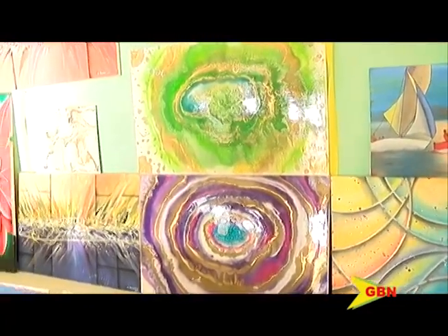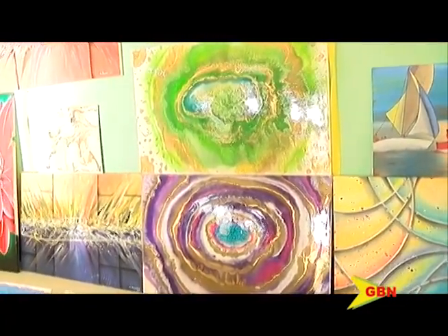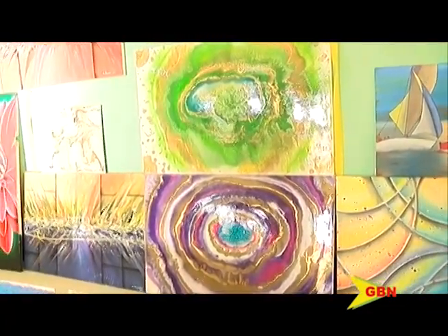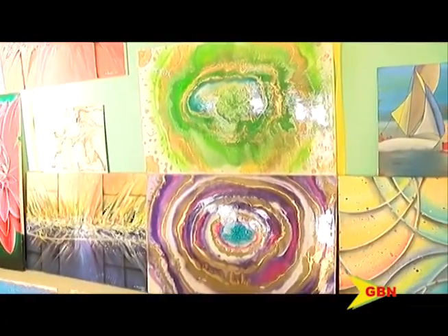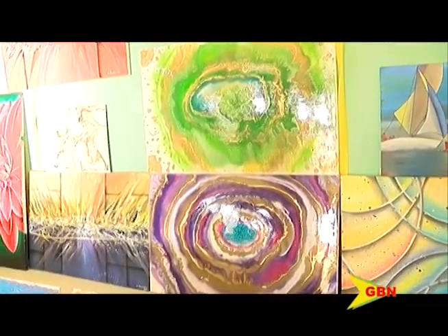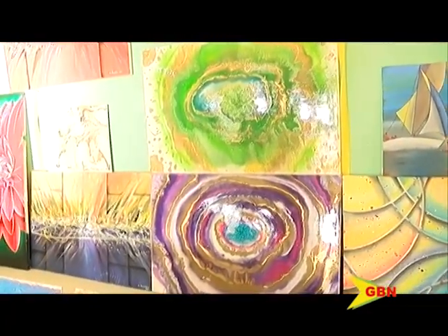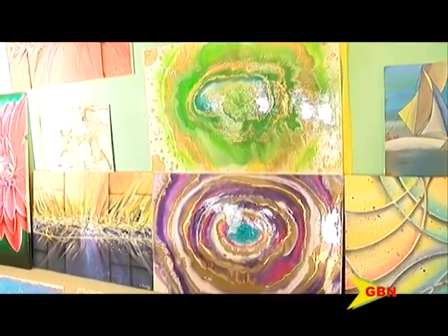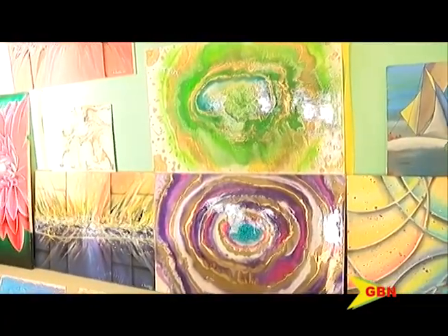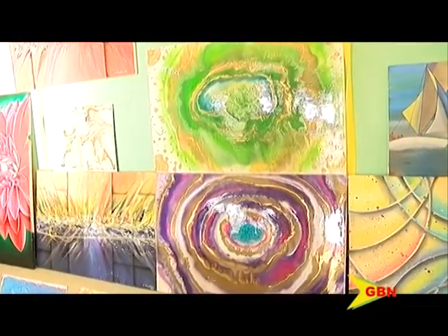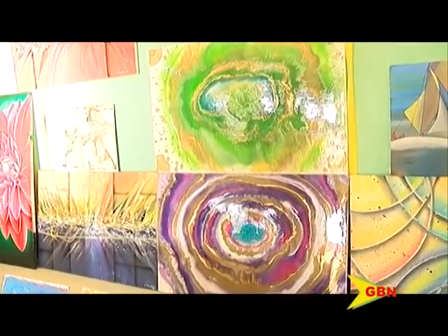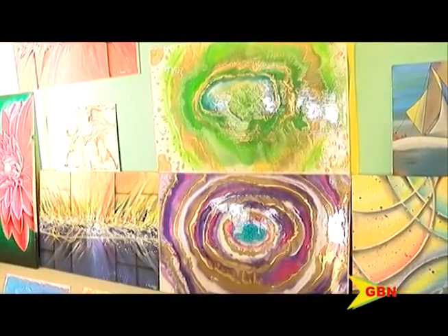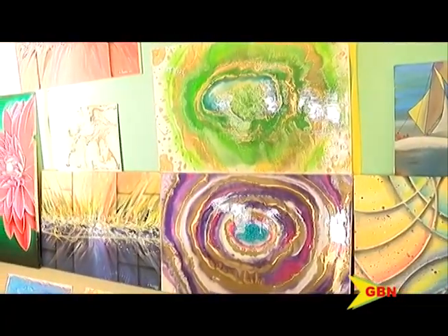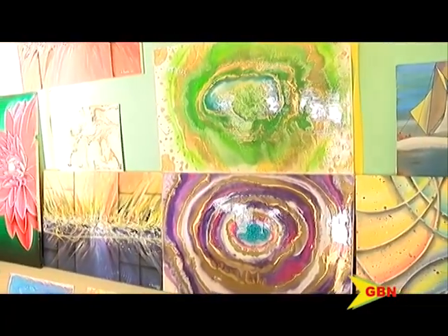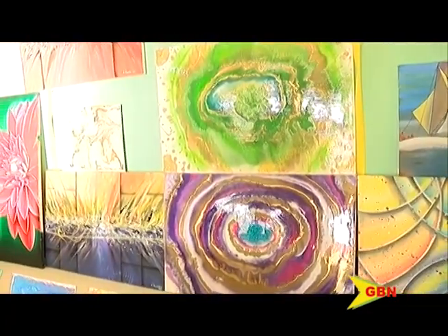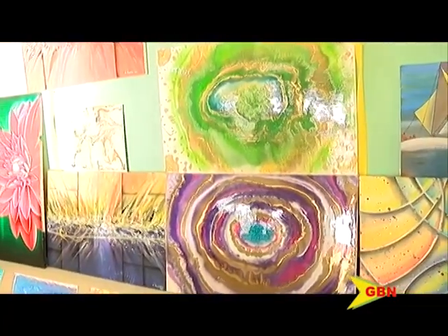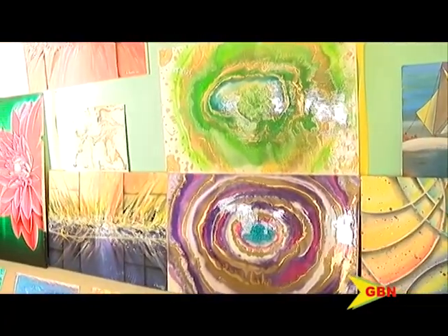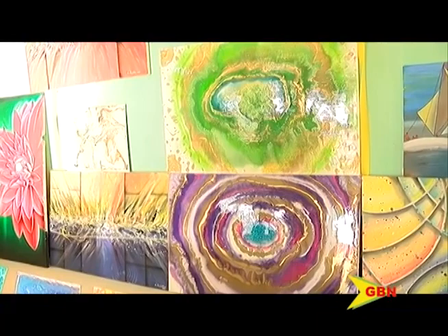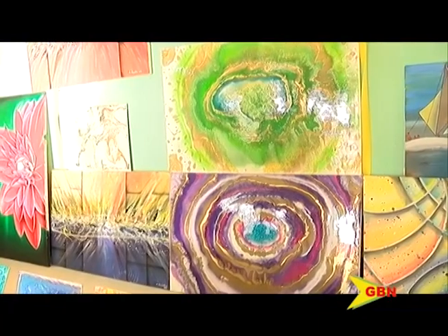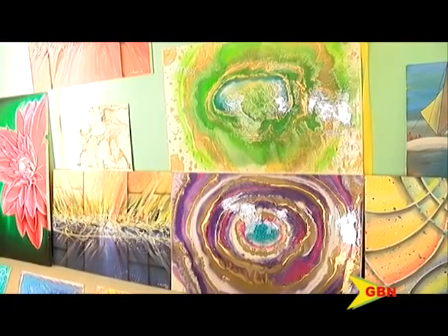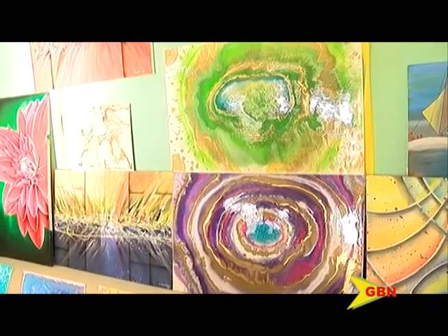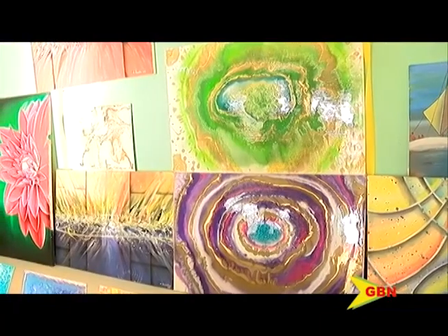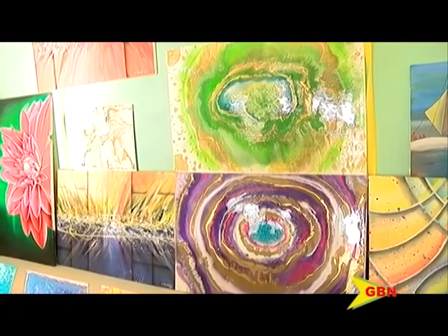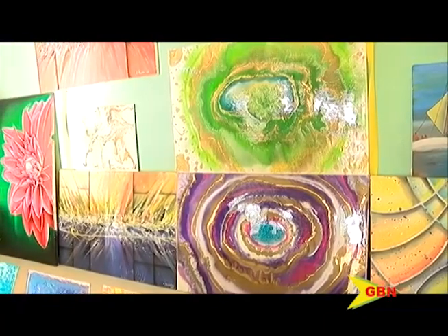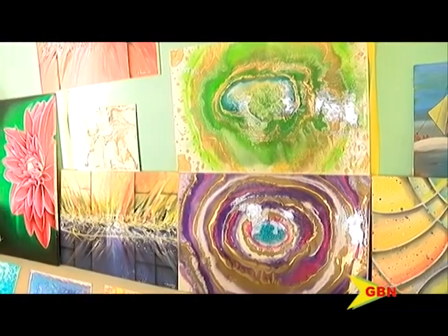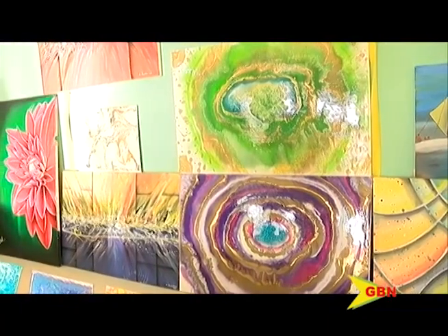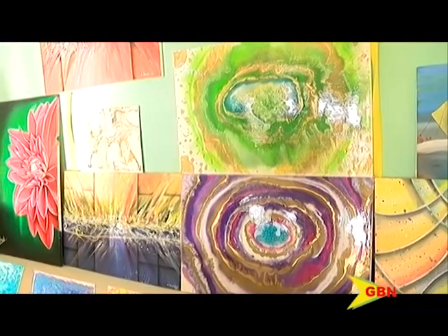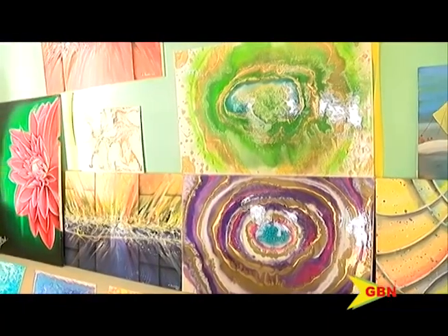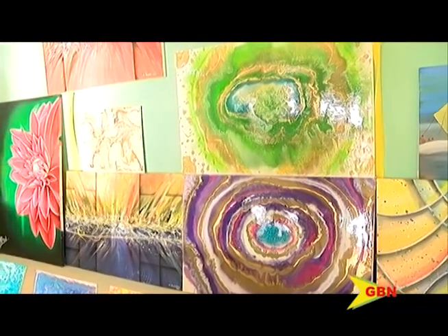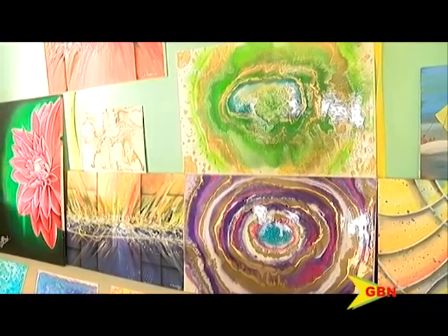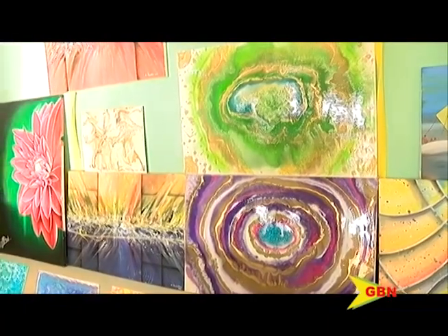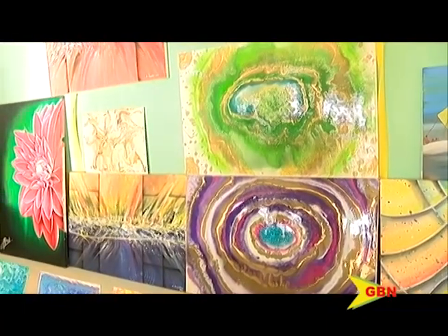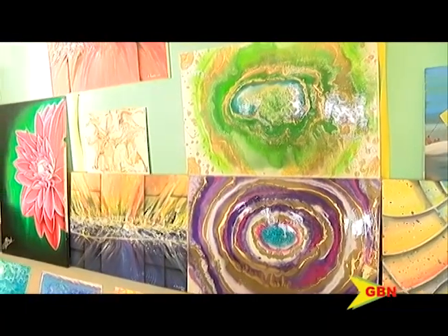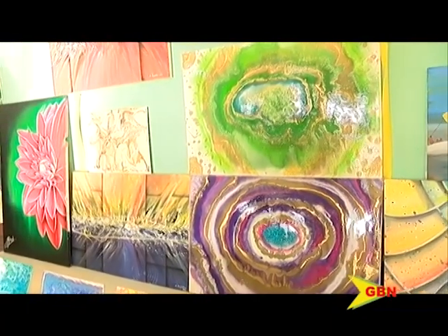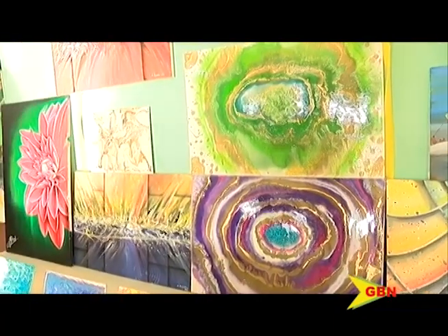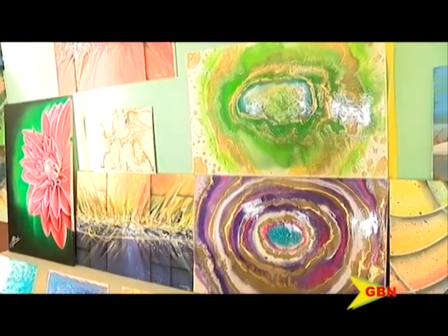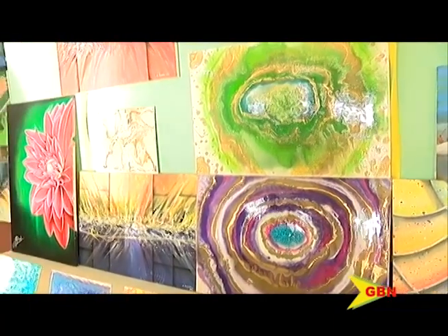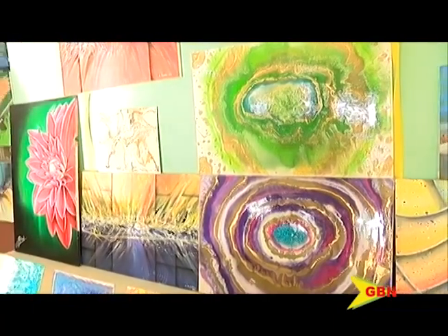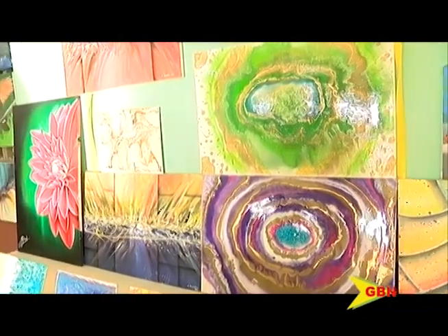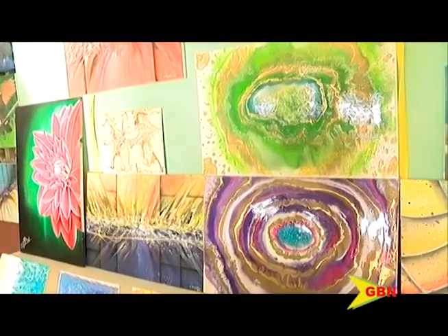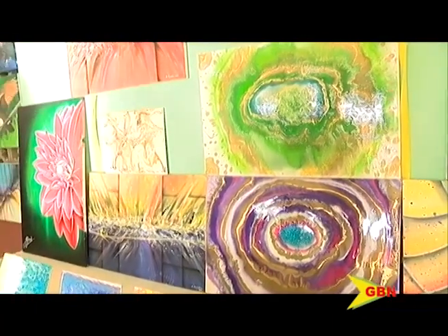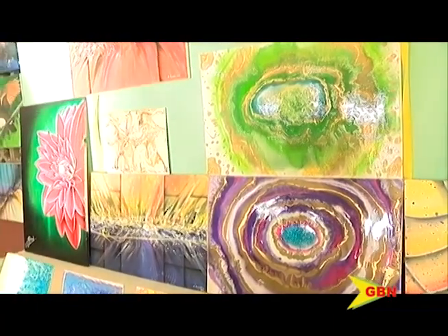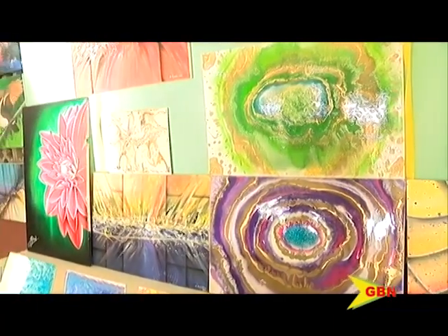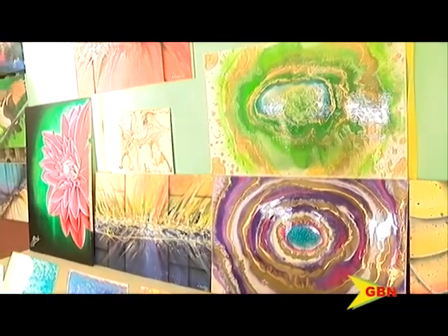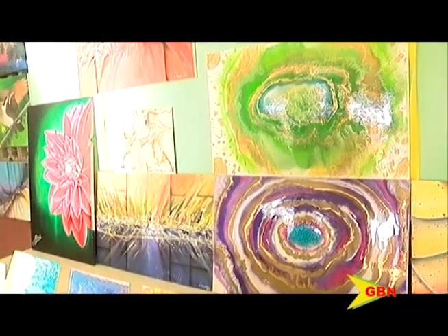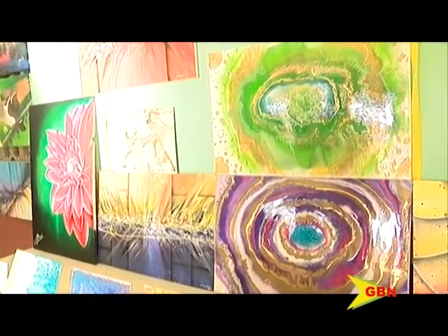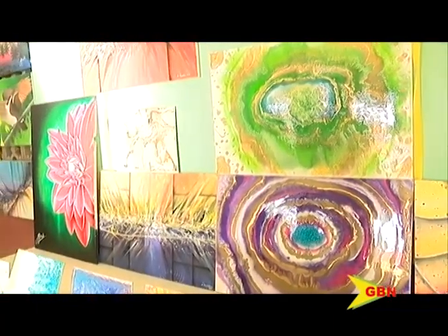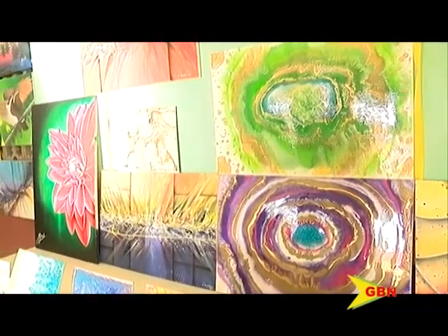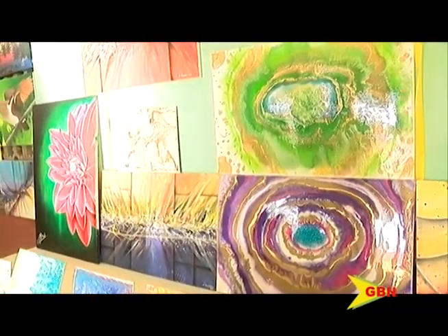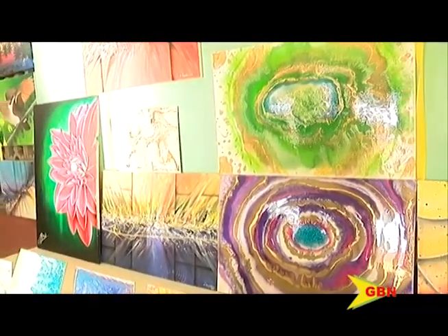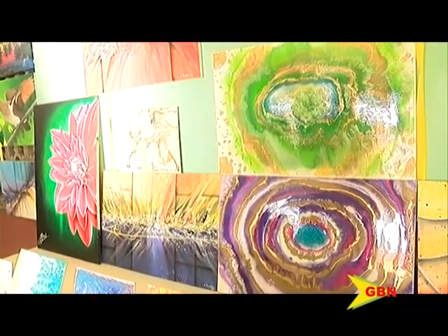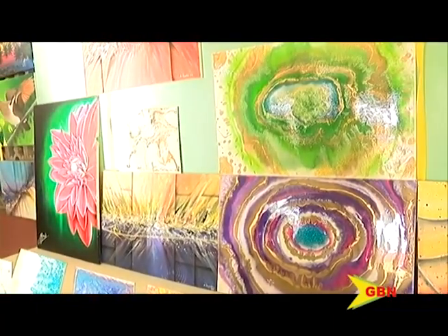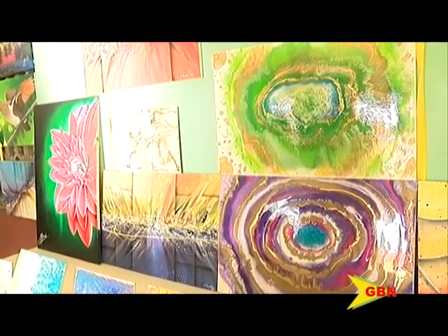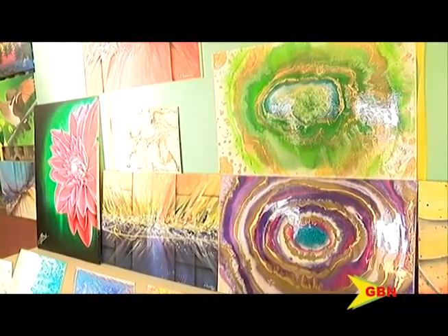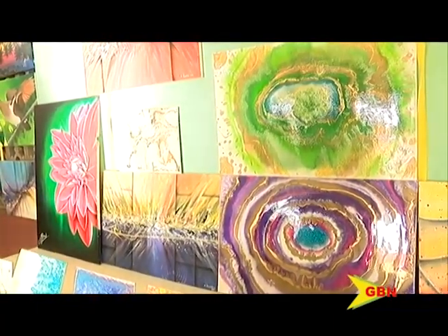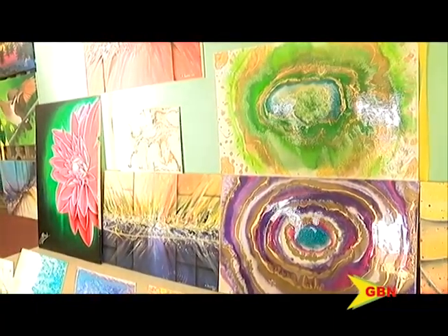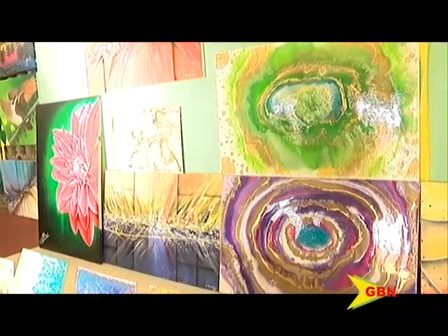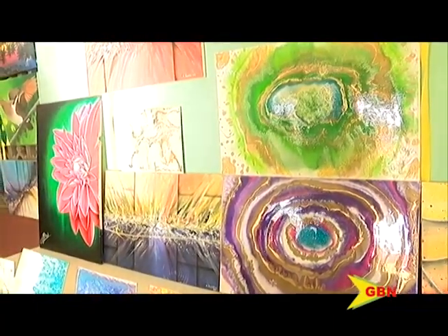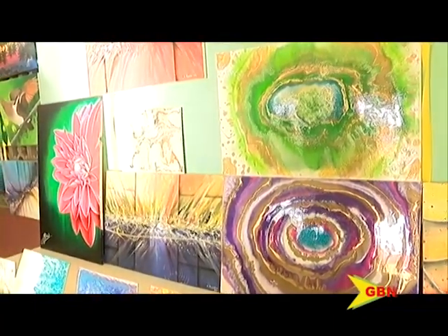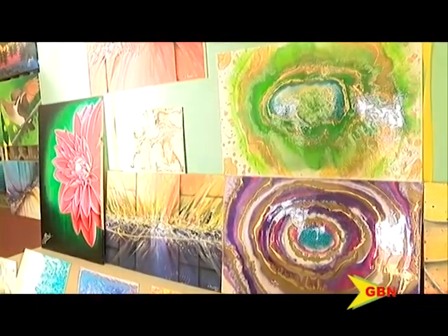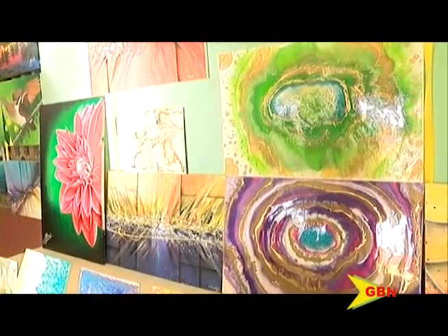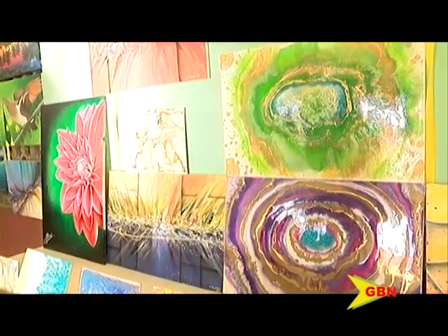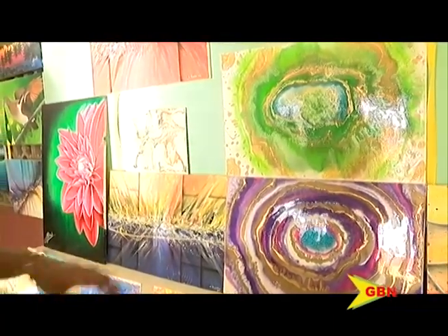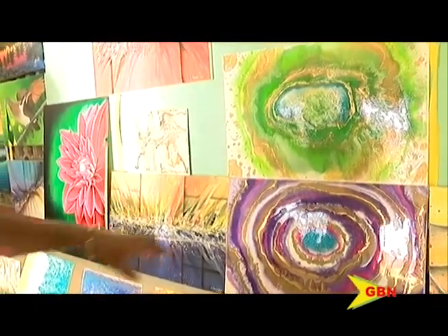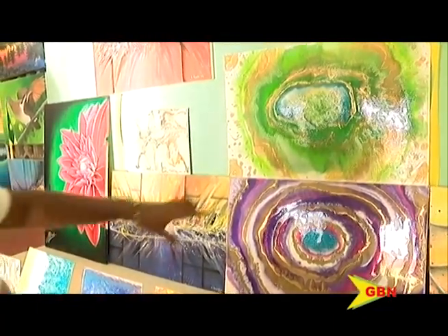These are very beautiful abstracts, and these are the acrylic and resins.